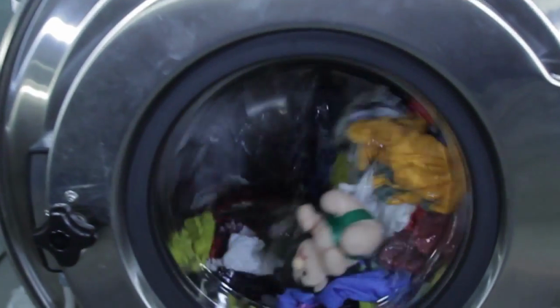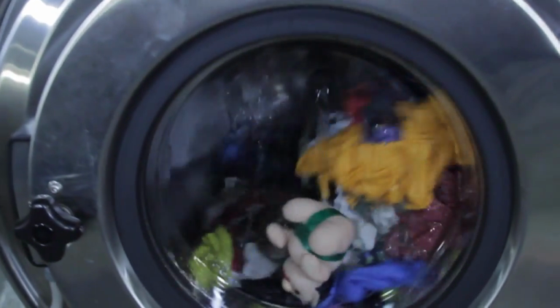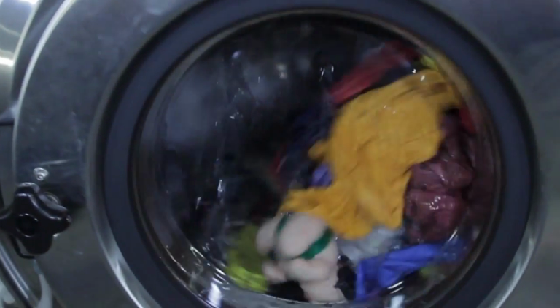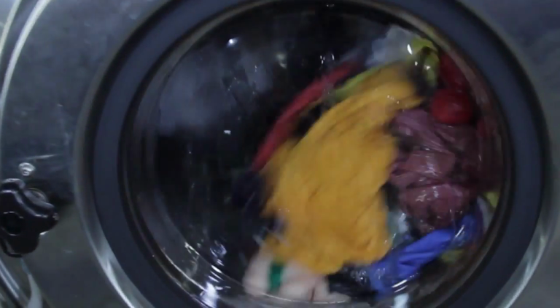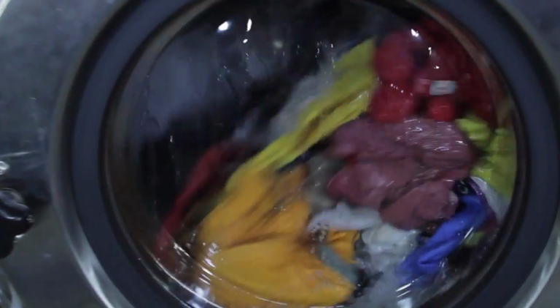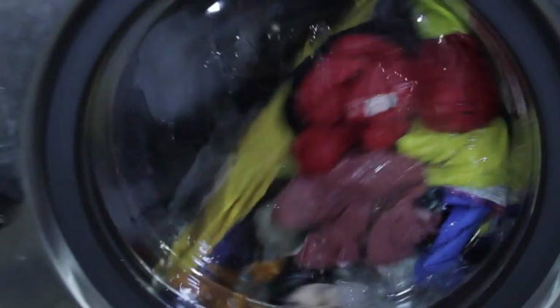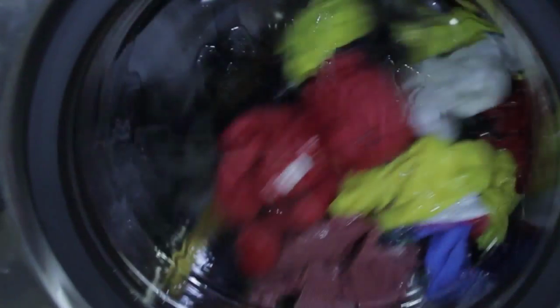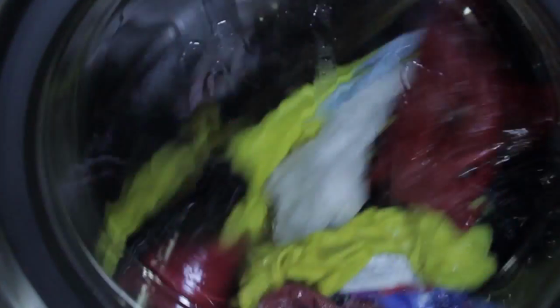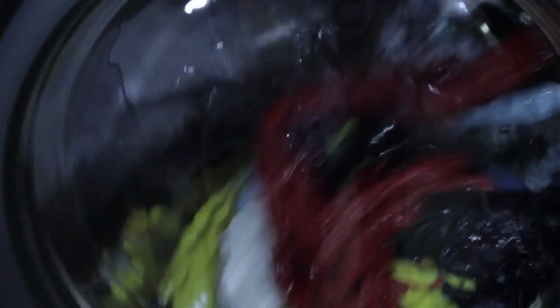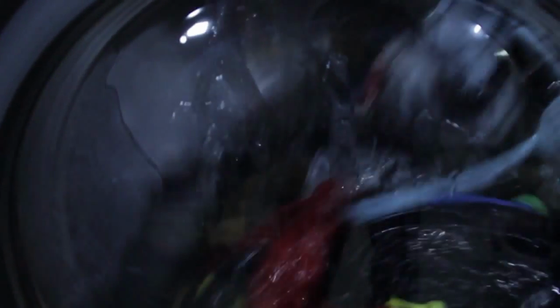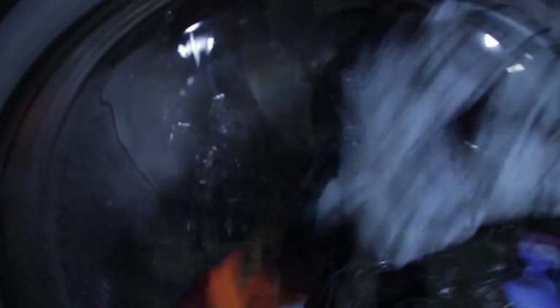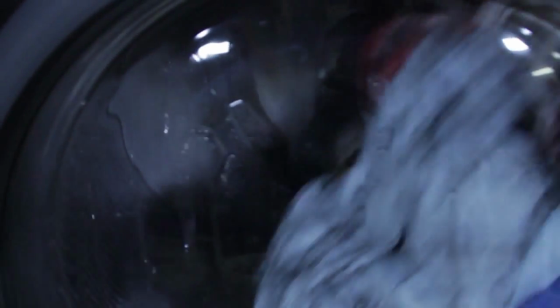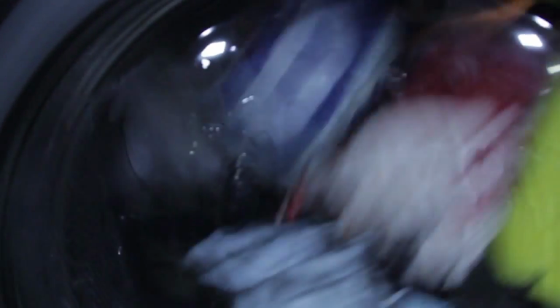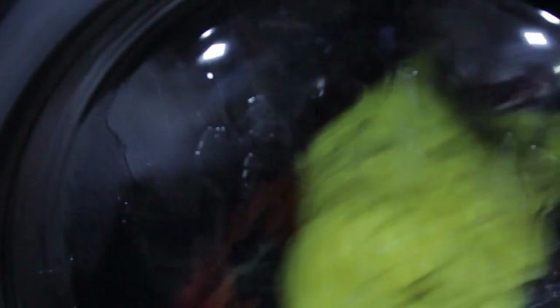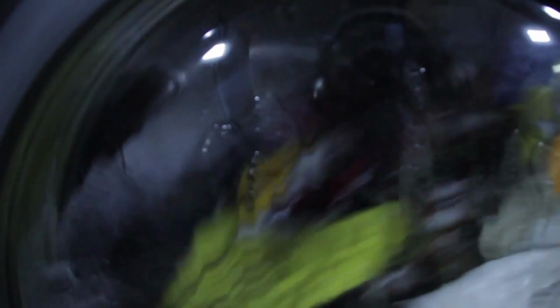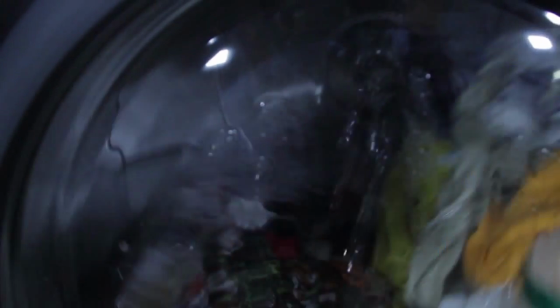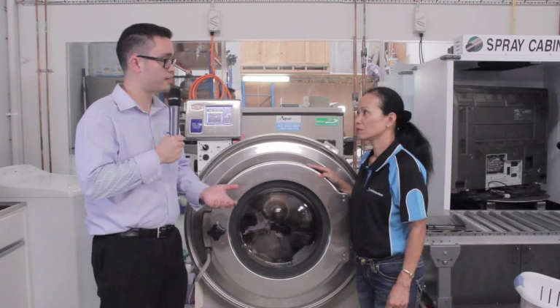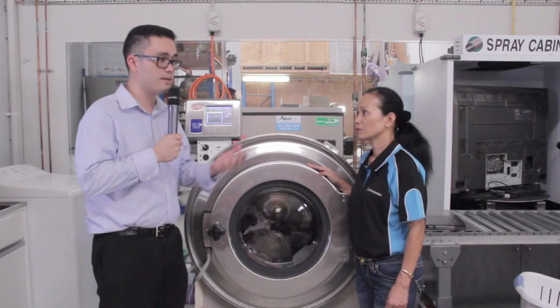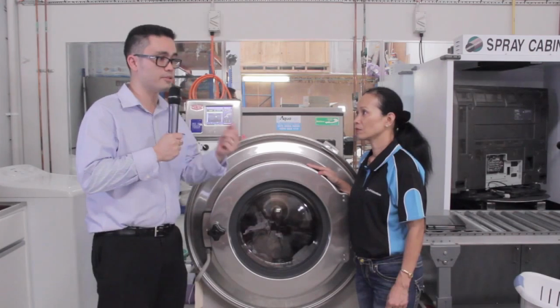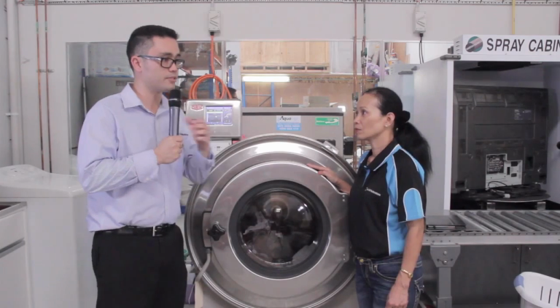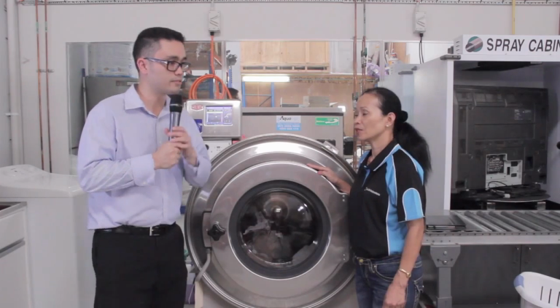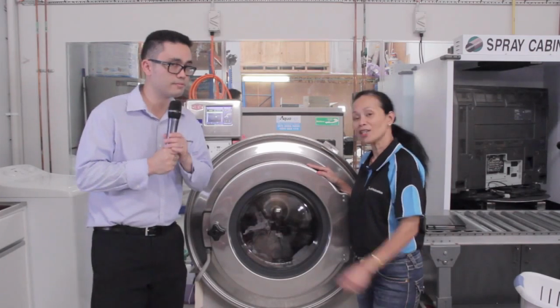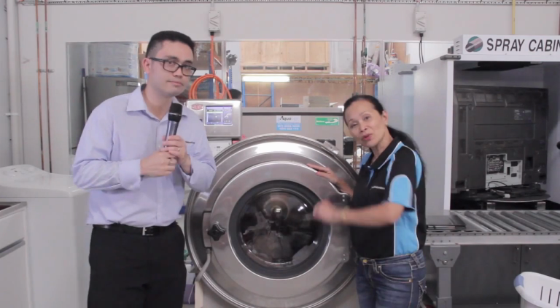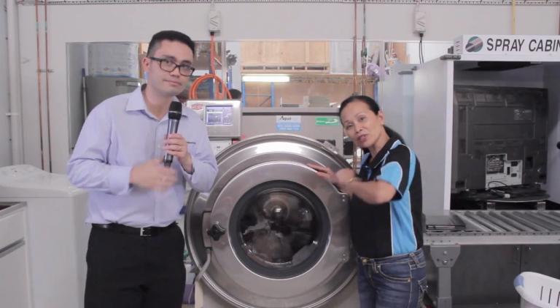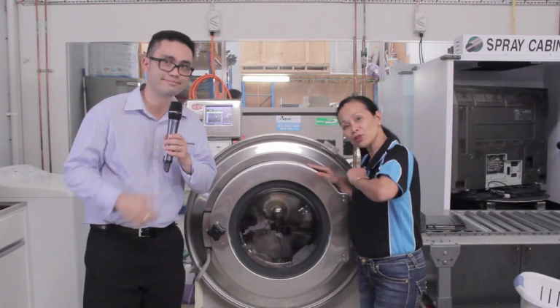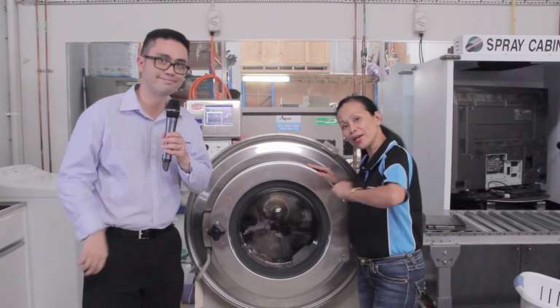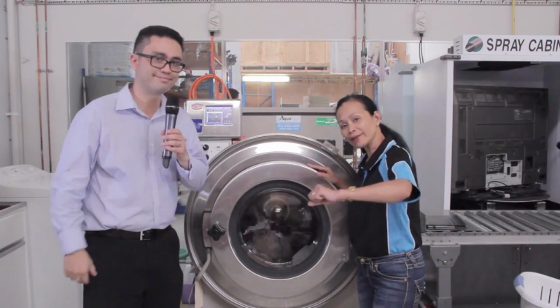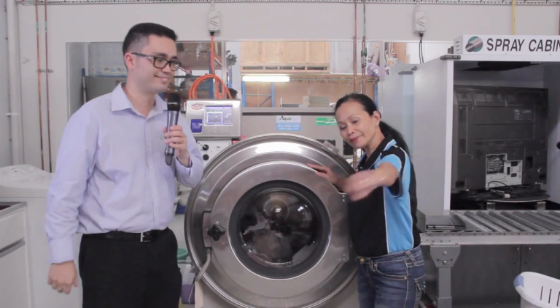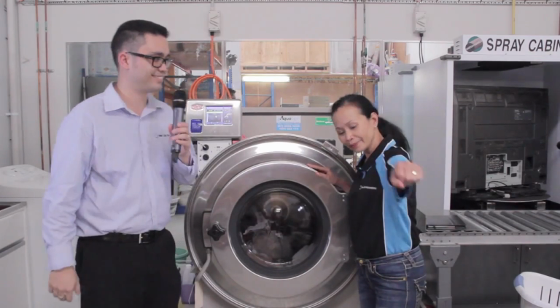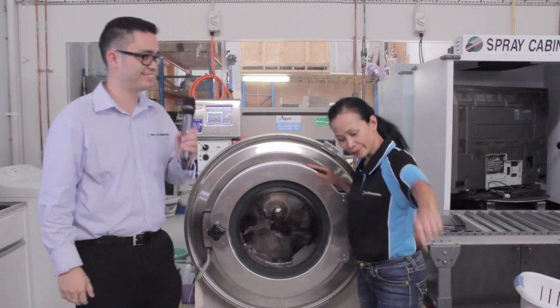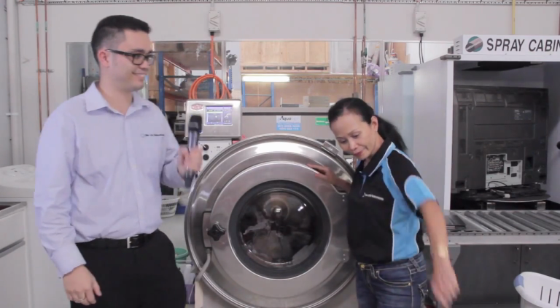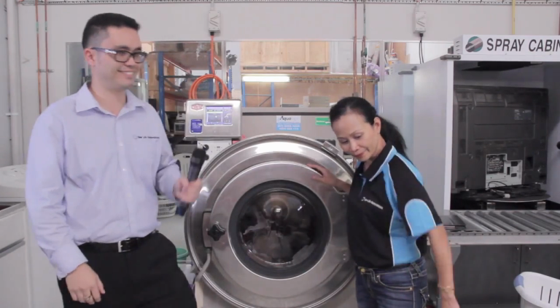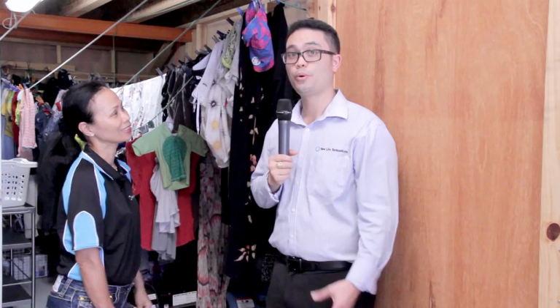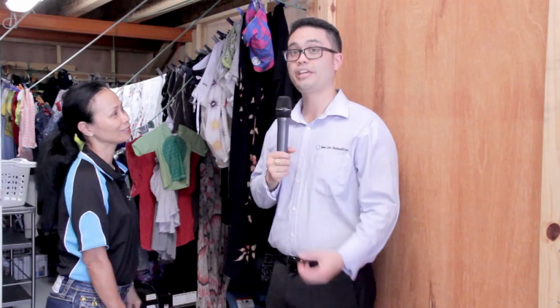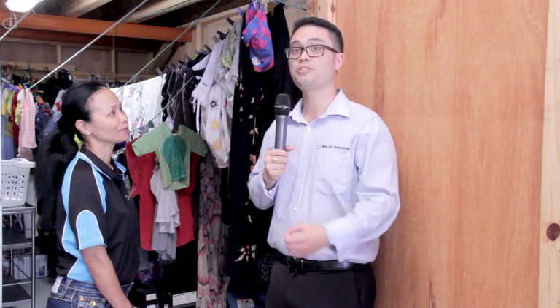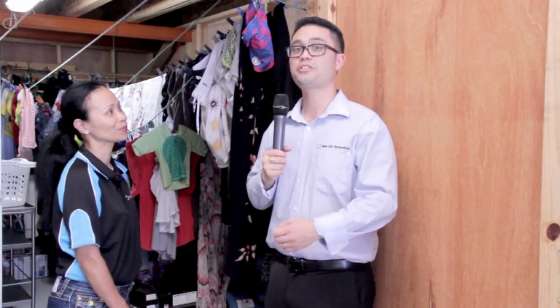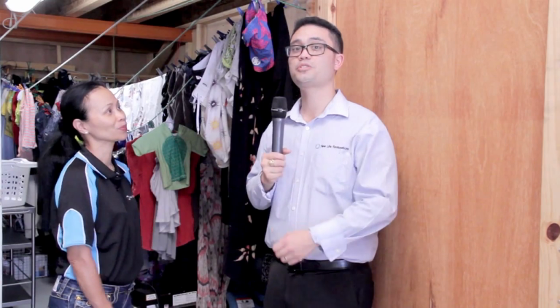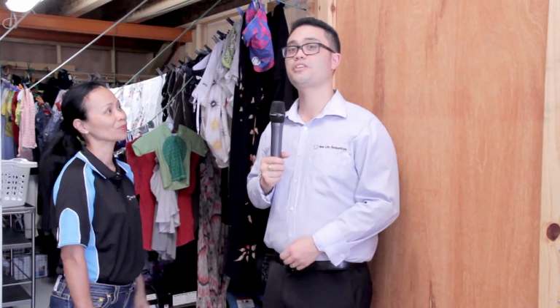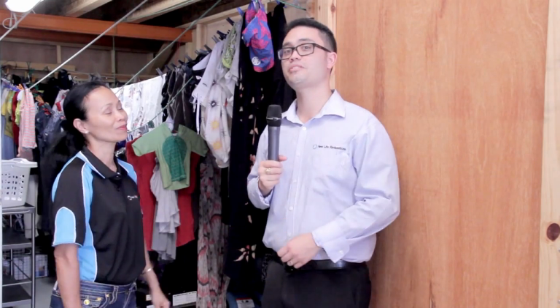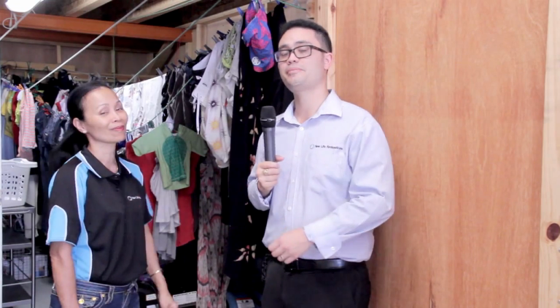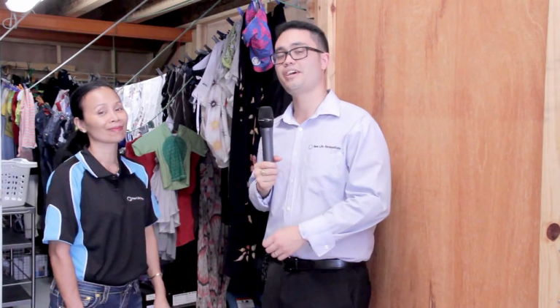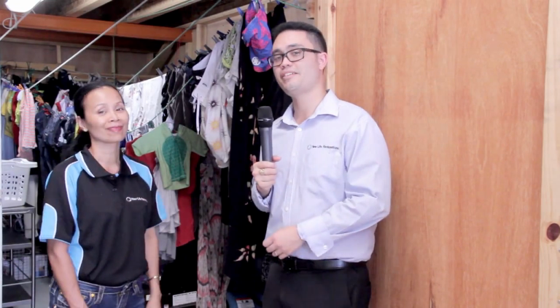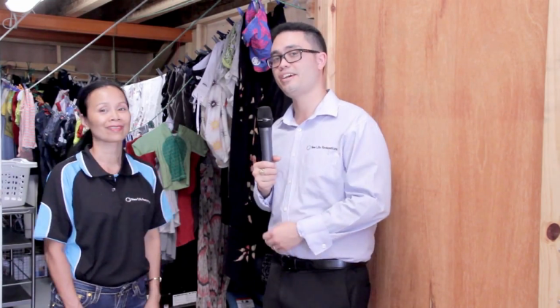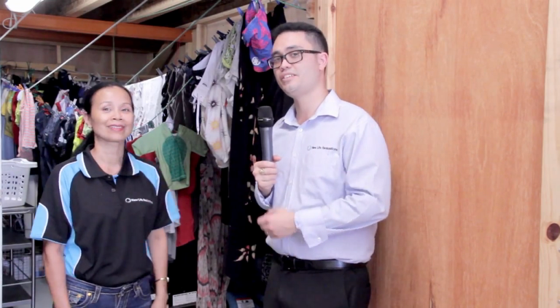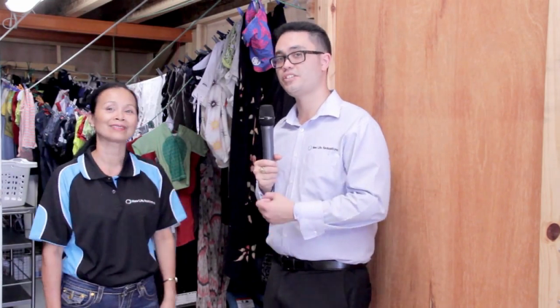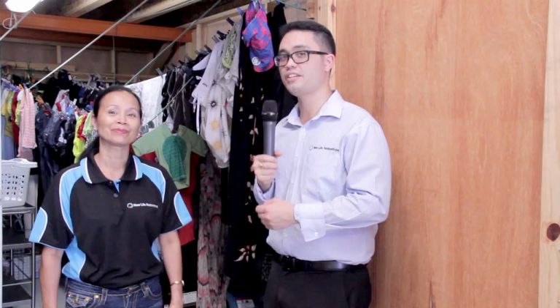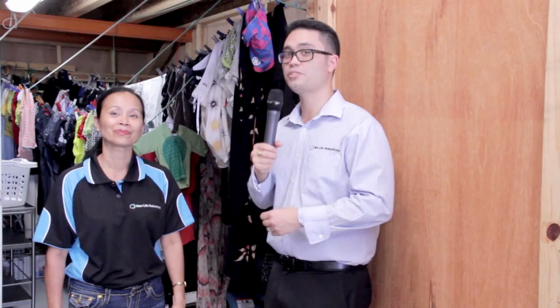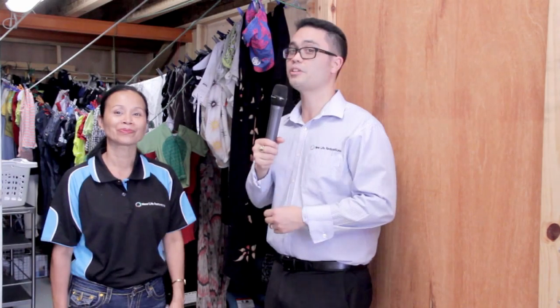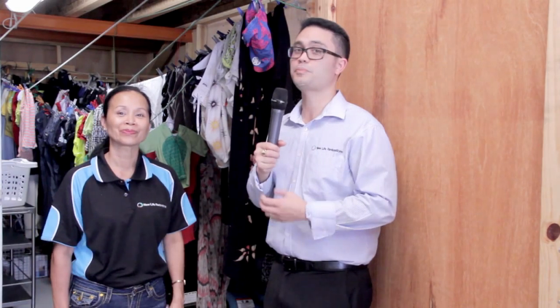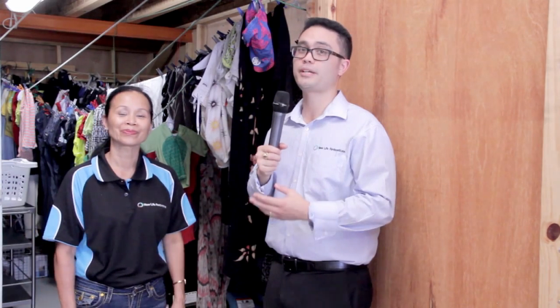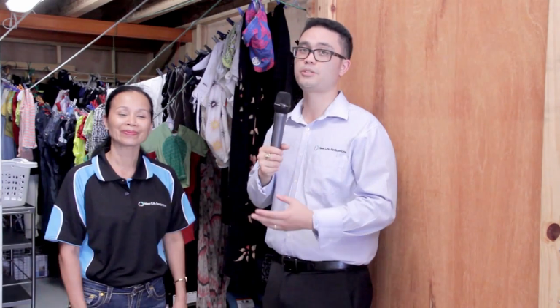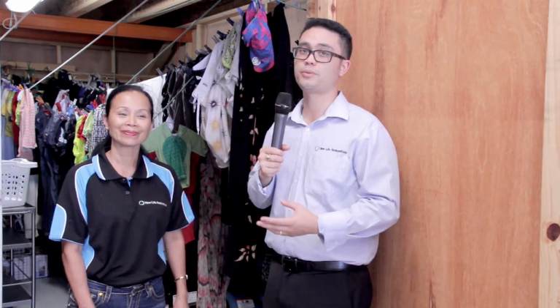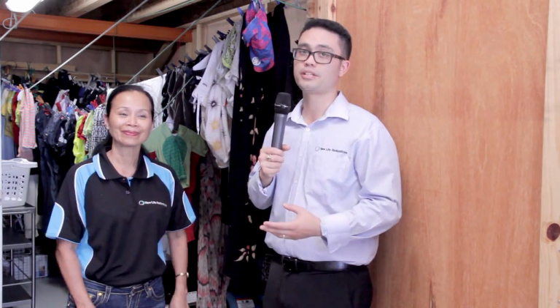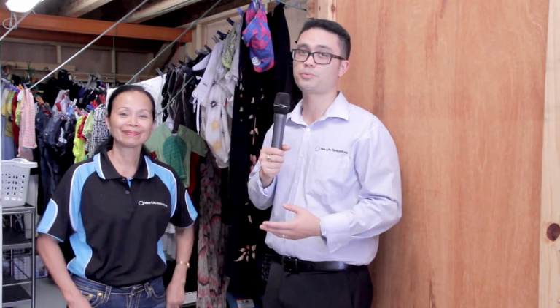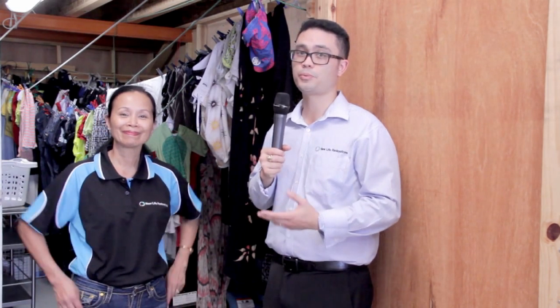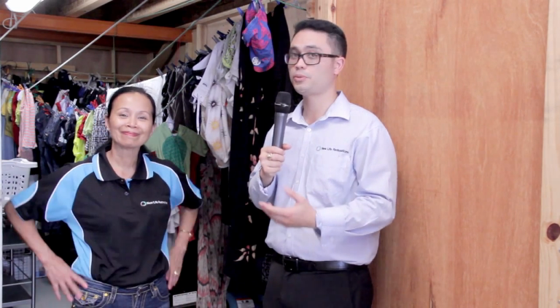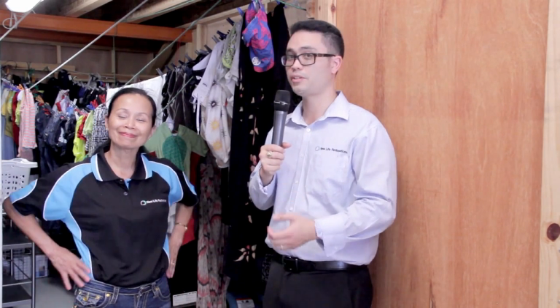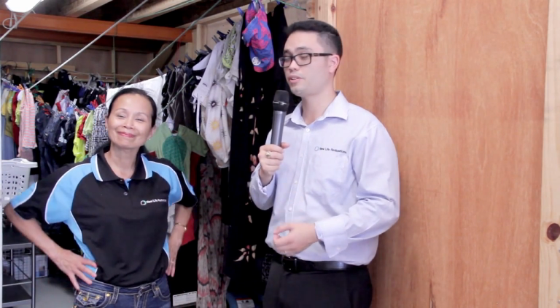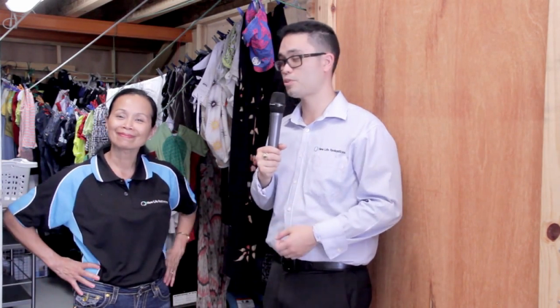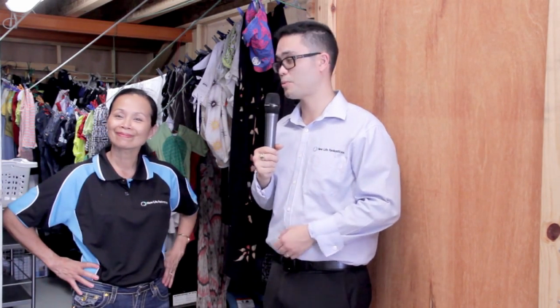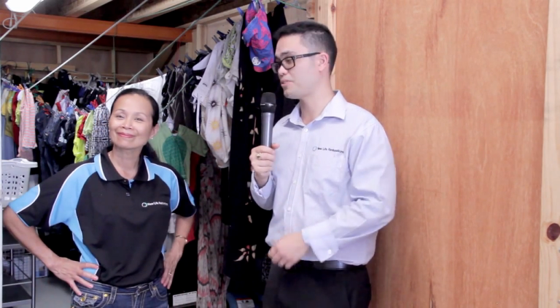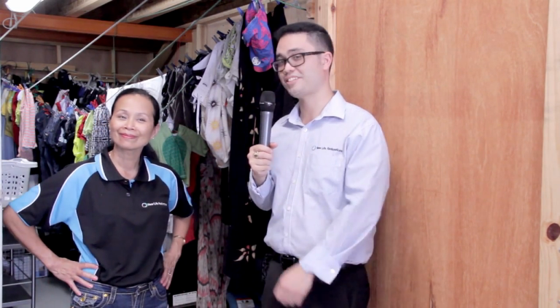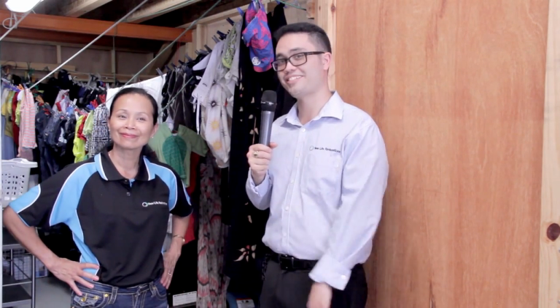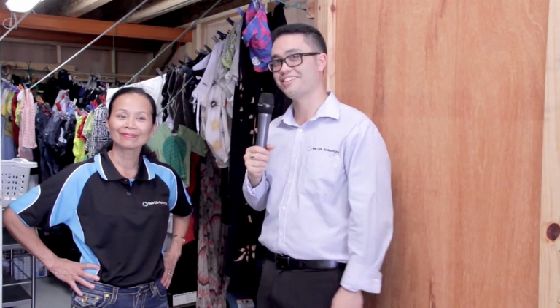Let's have a look at how we dry the garments. We're here at the drying room now and Jane's going to explain to us what we're doing in this process.